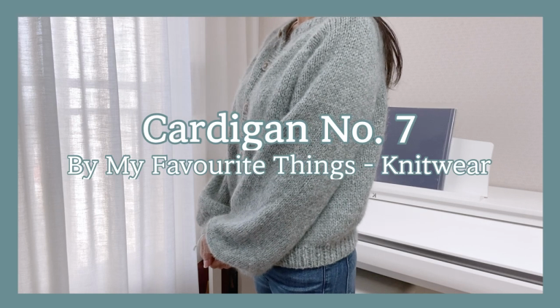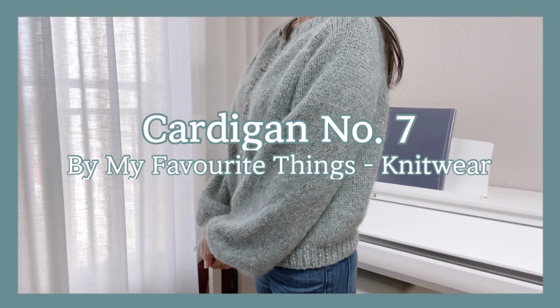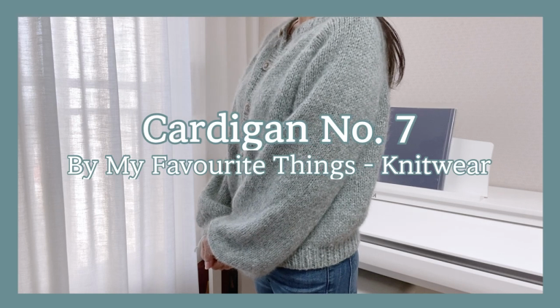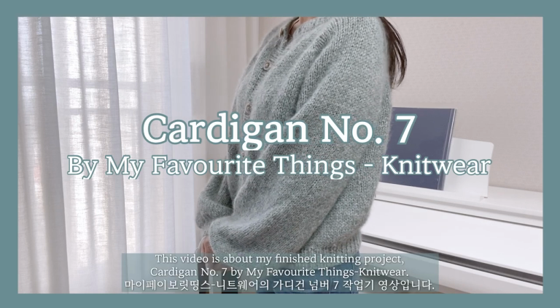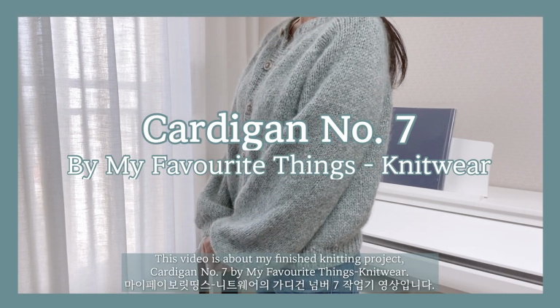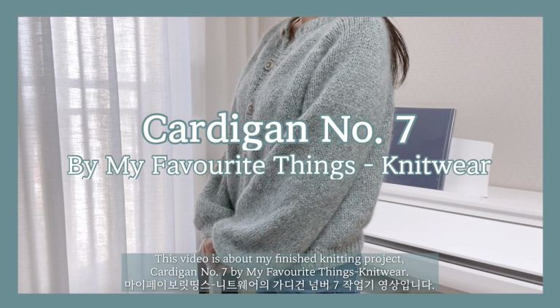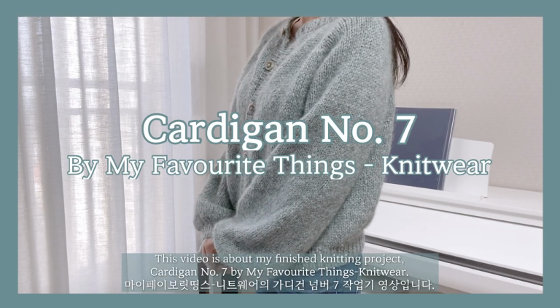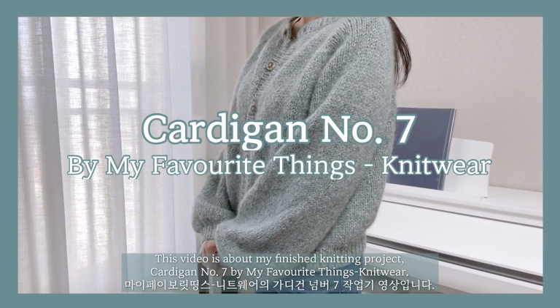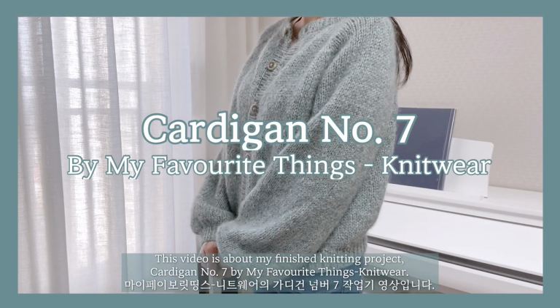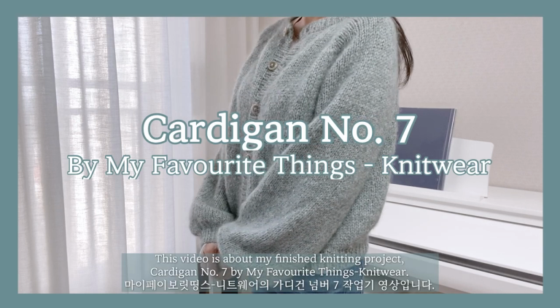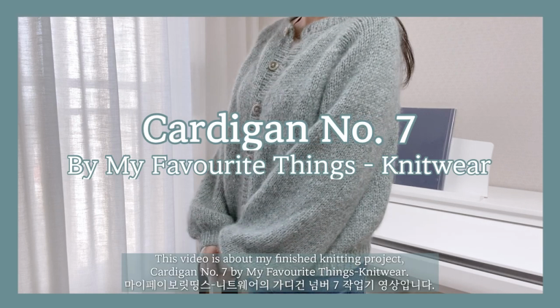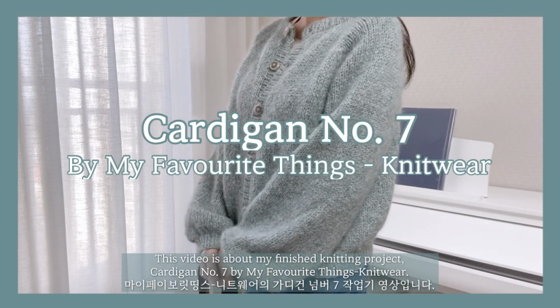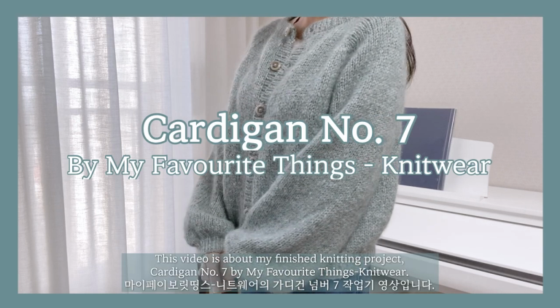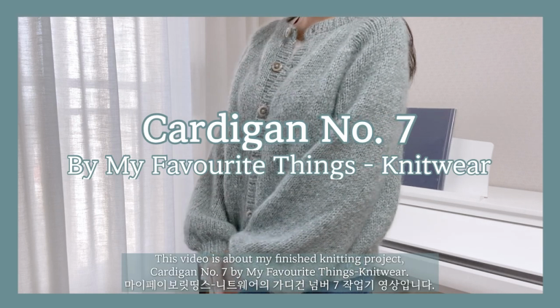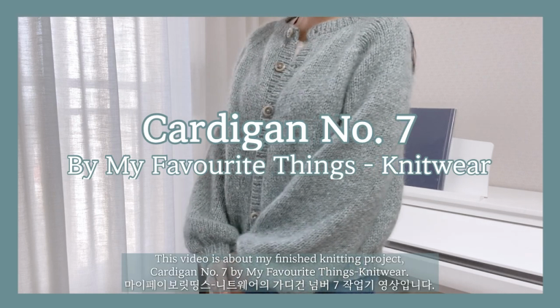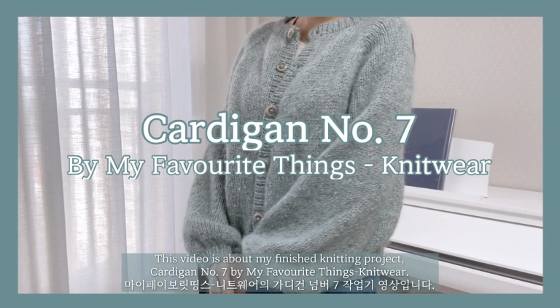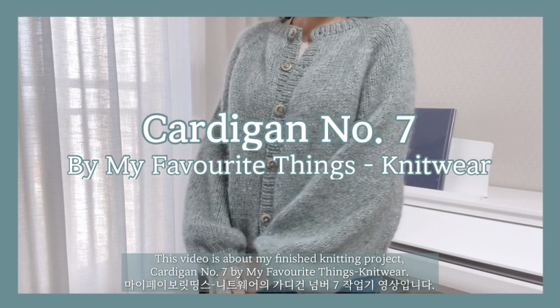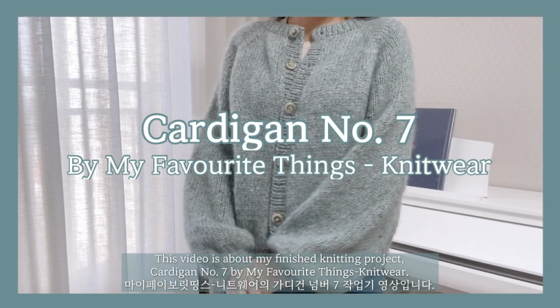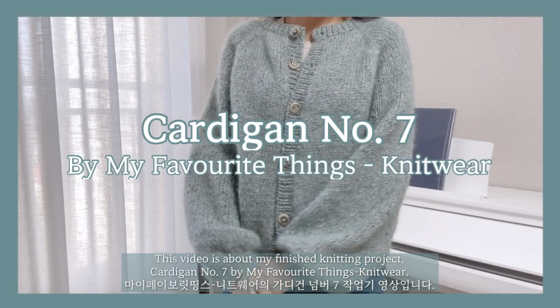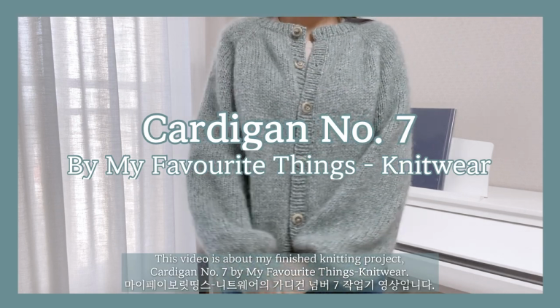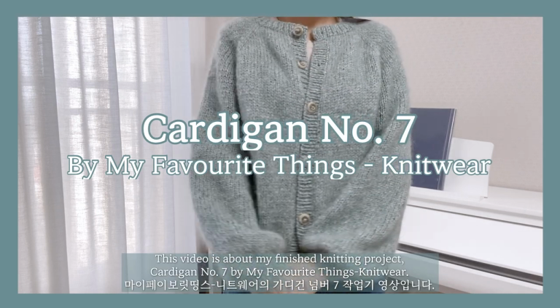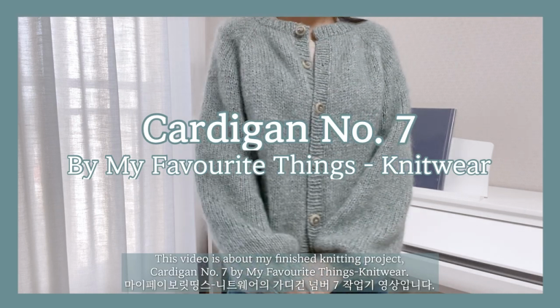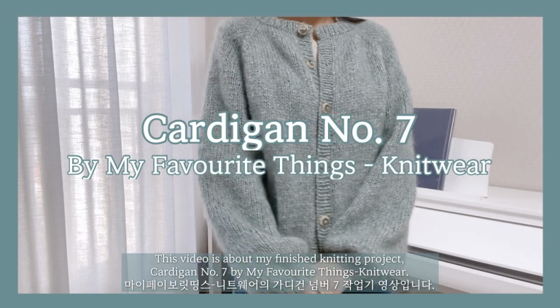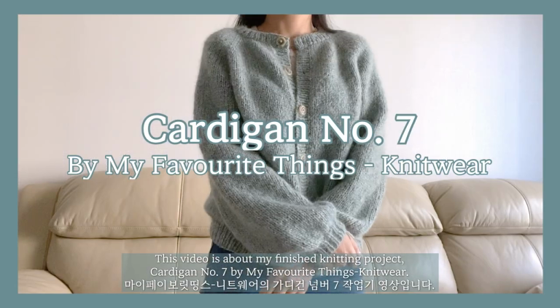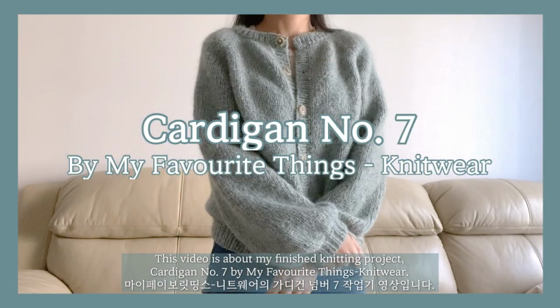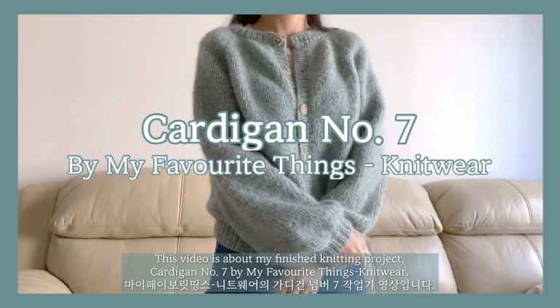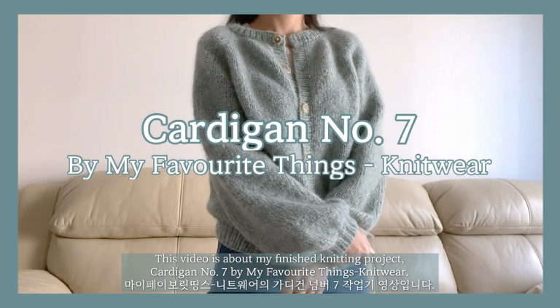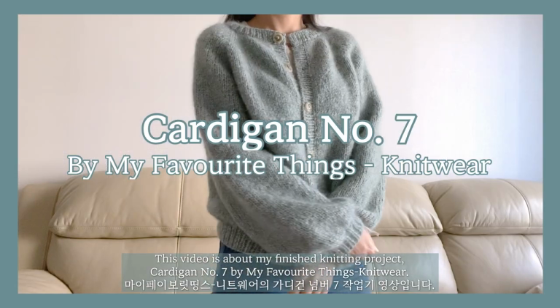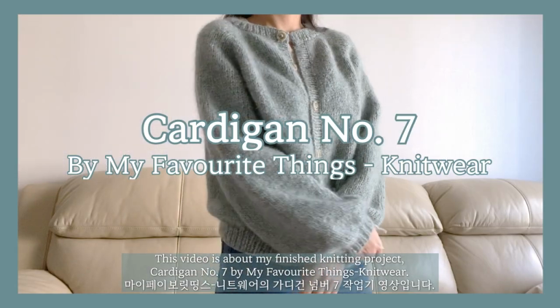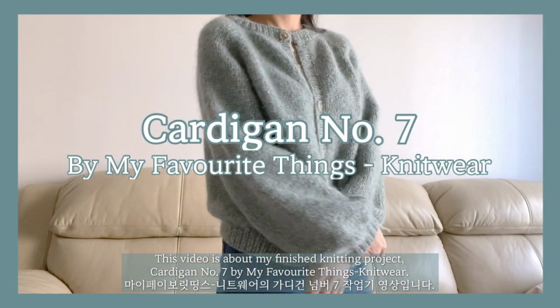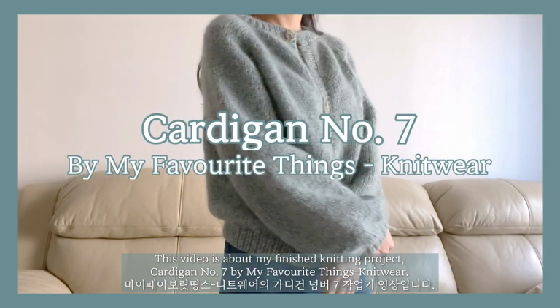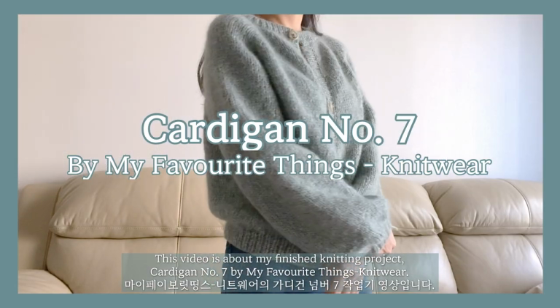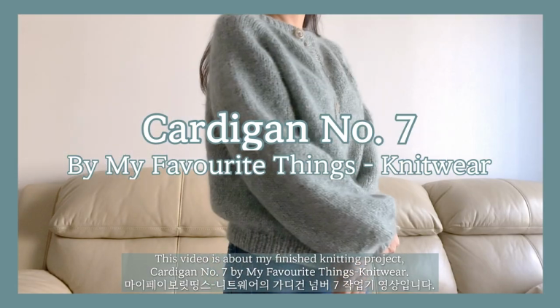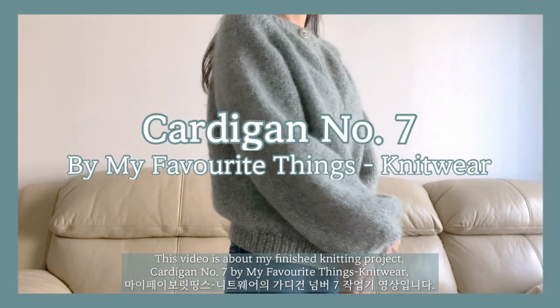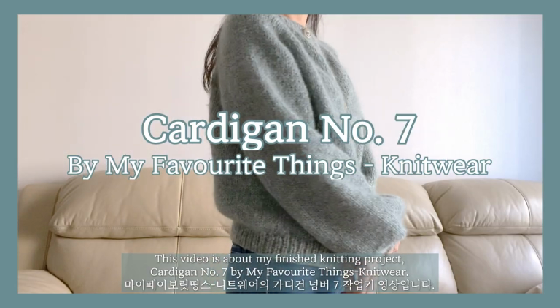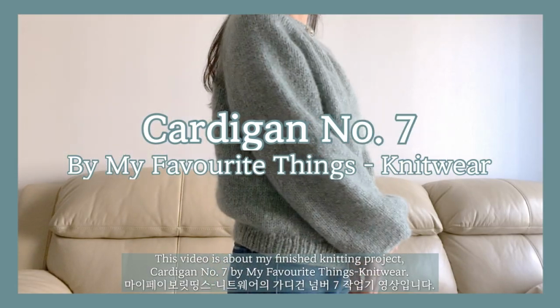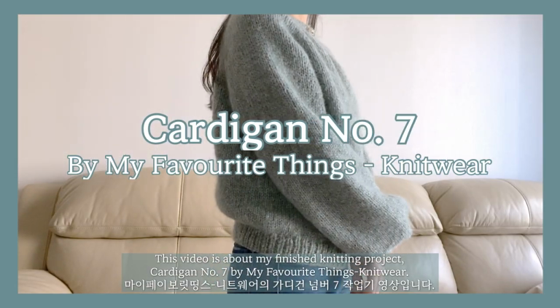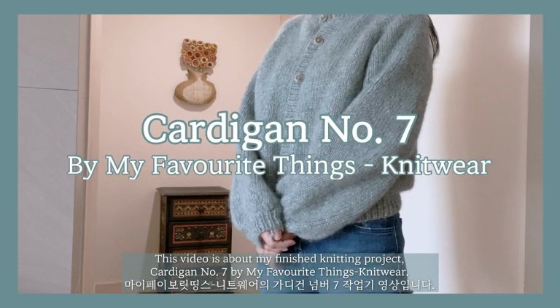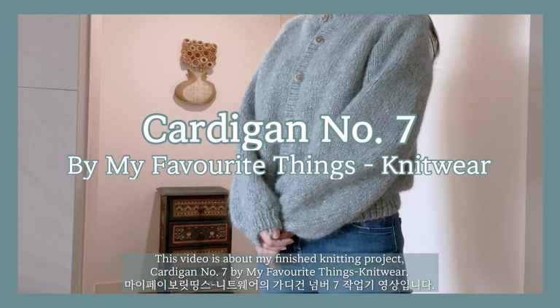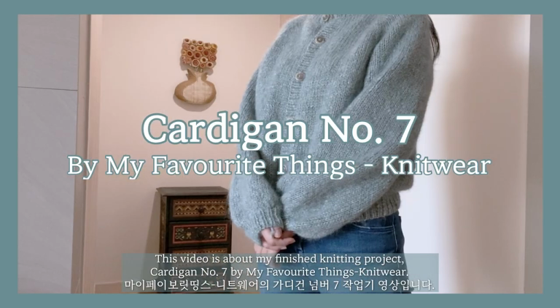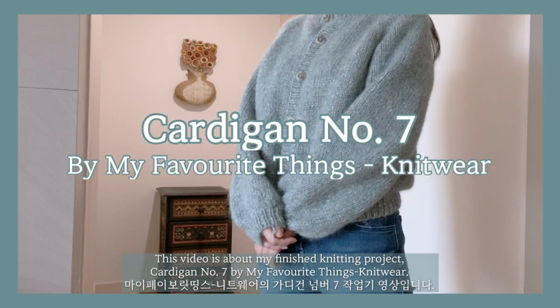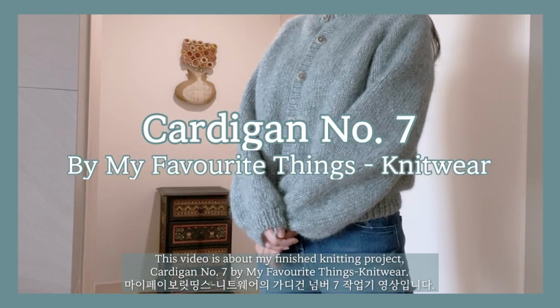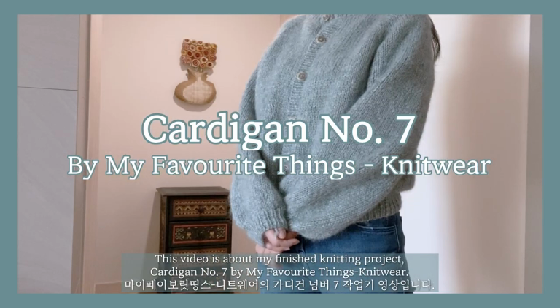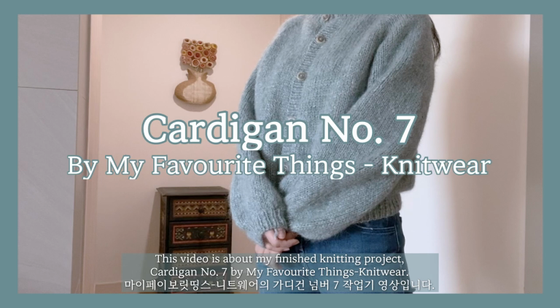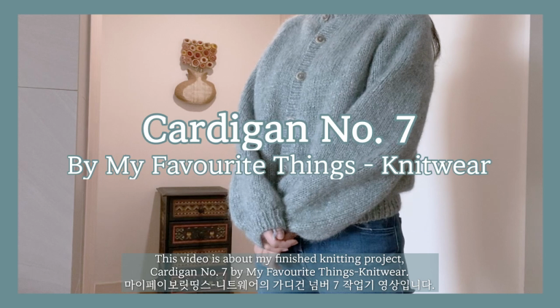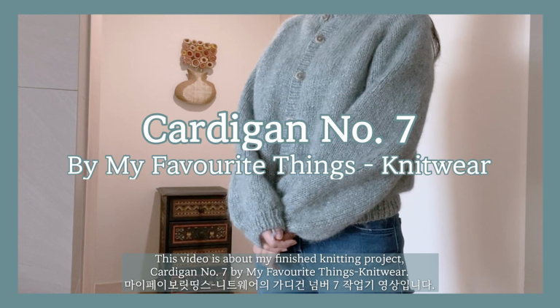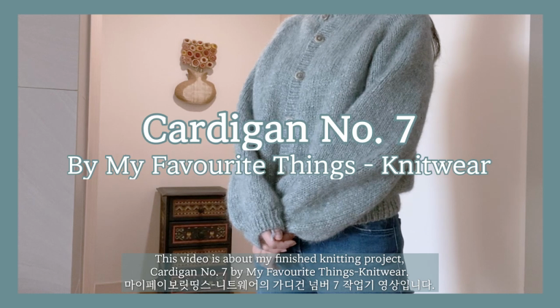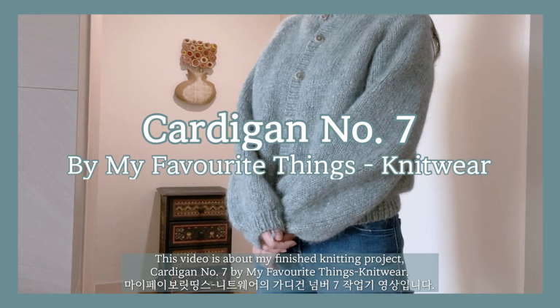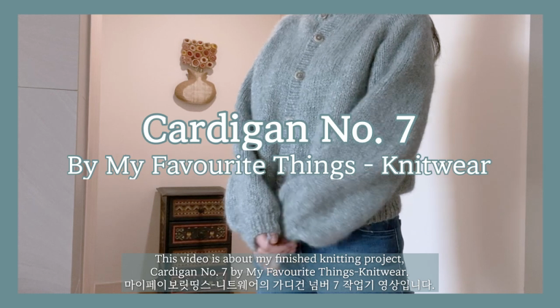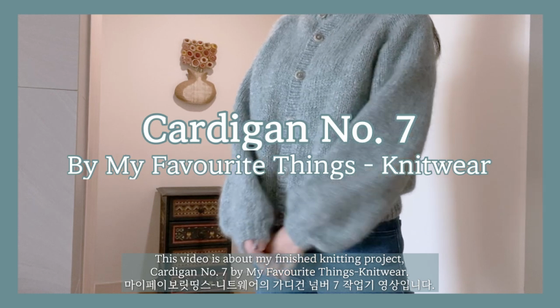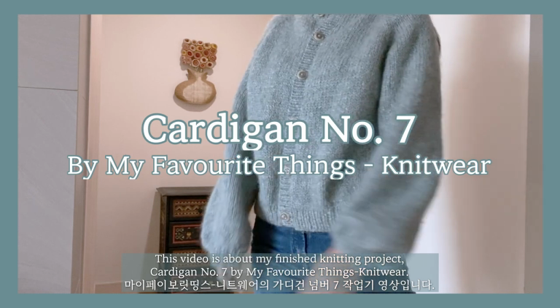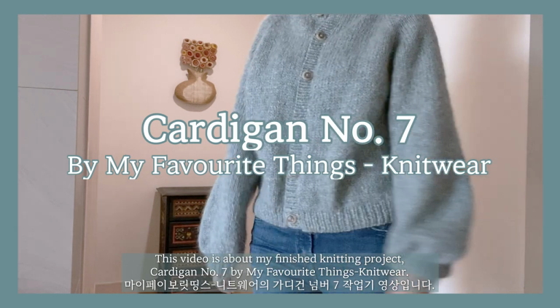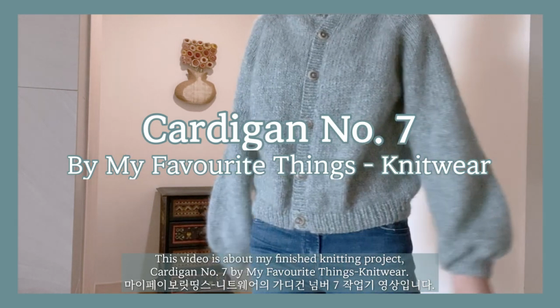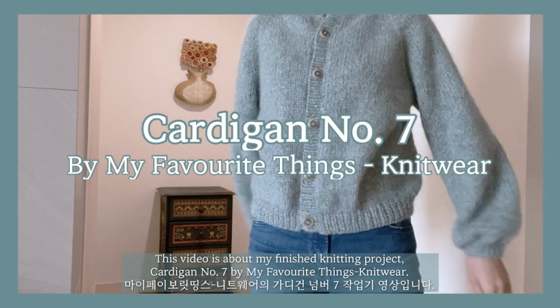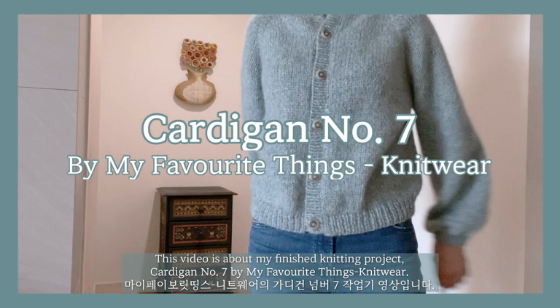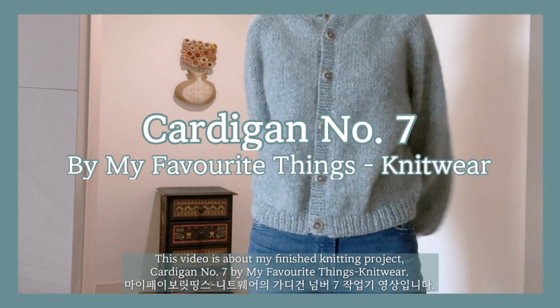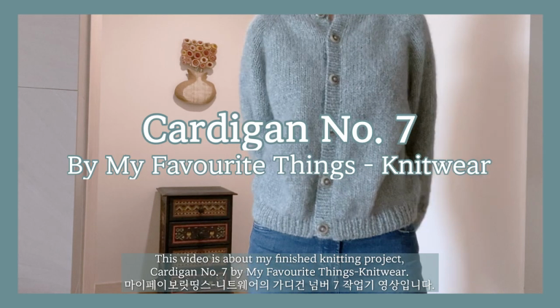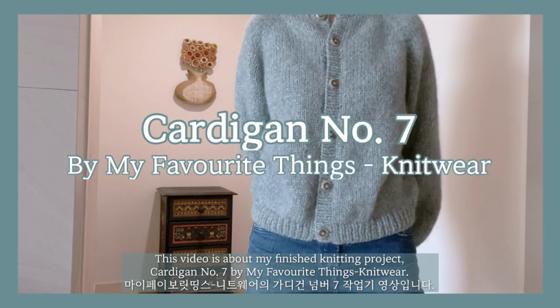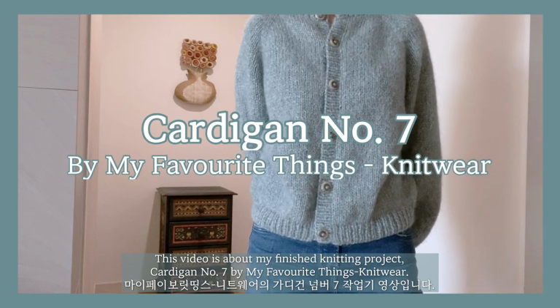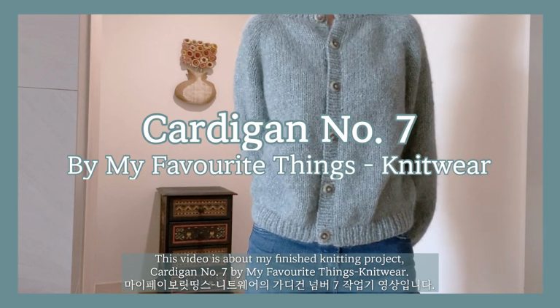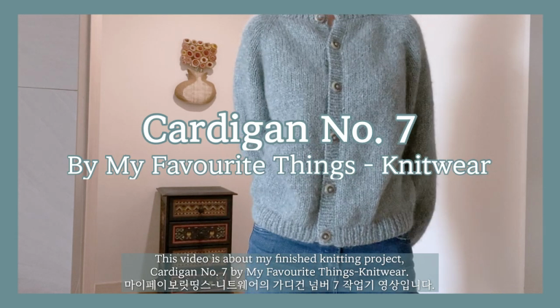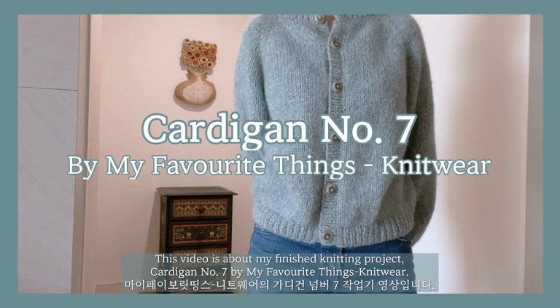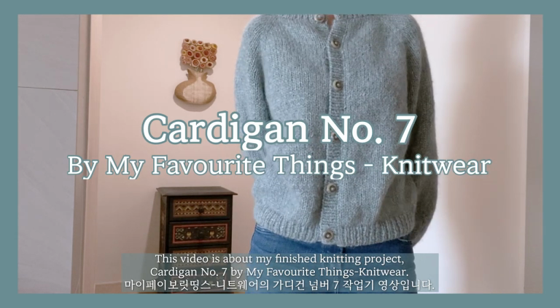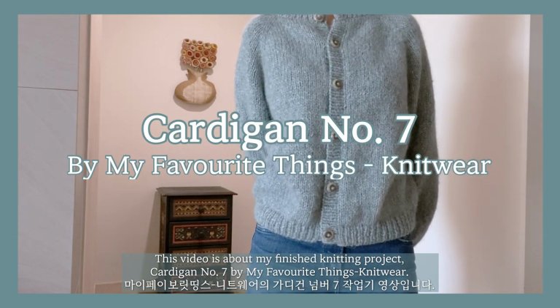This video is about my finished knitting project, Cardigan No. 7, by My Favorite Things Knitwear.